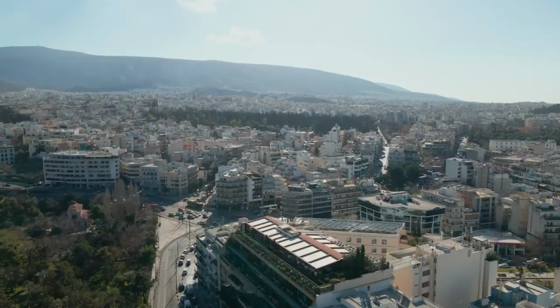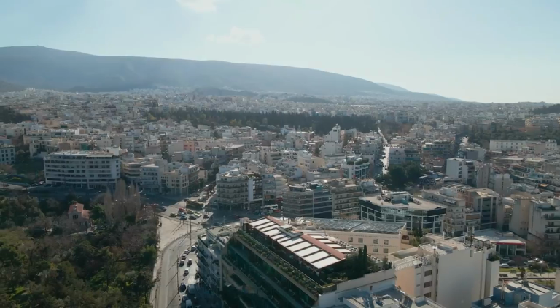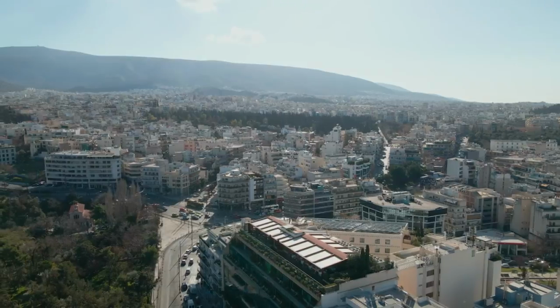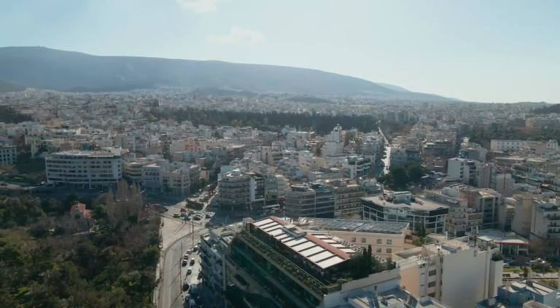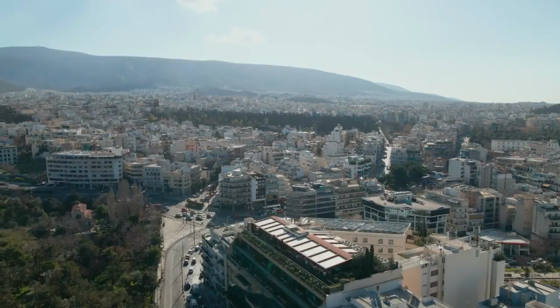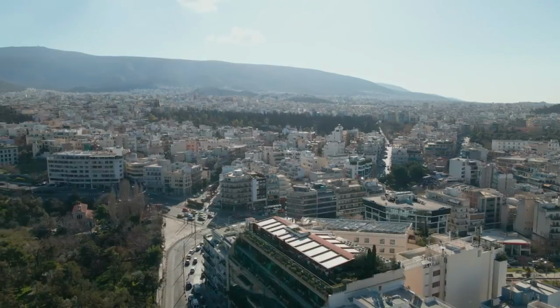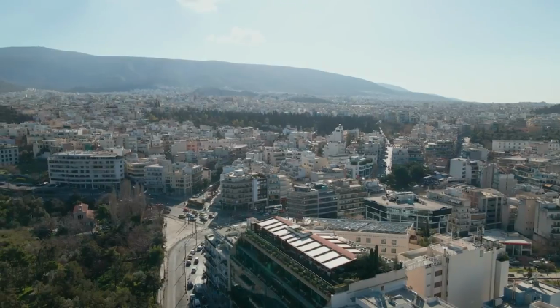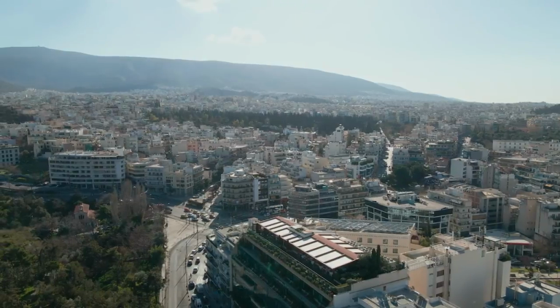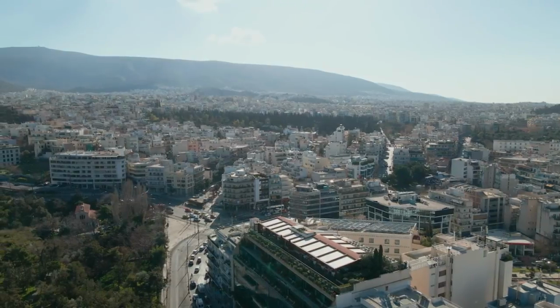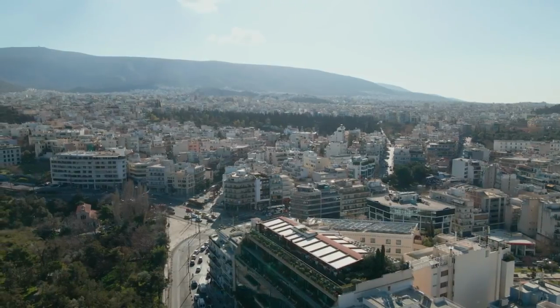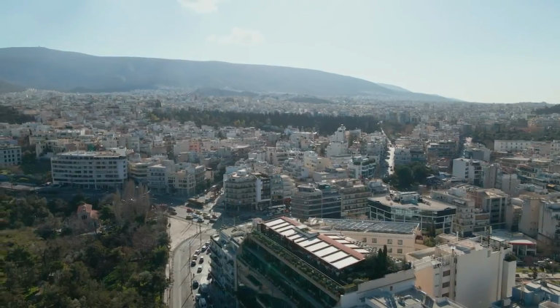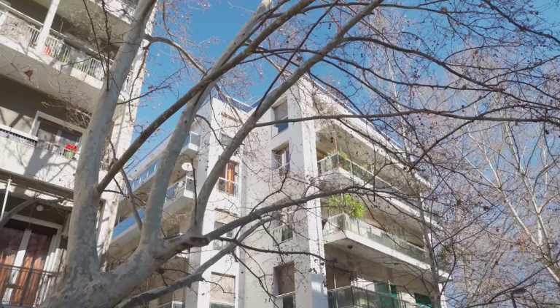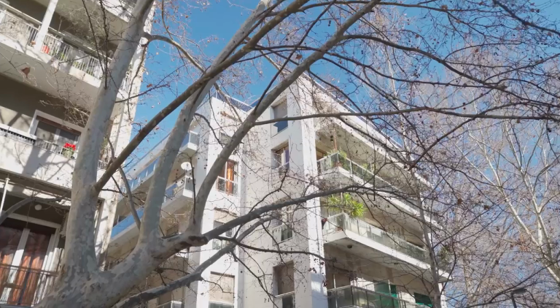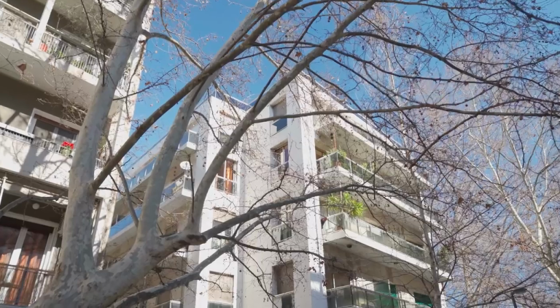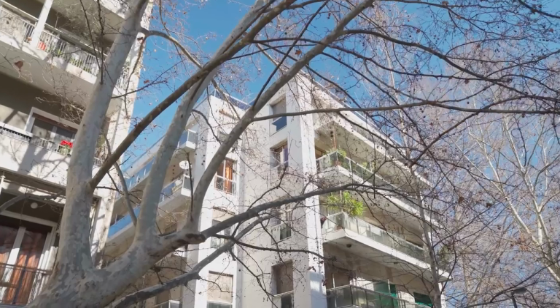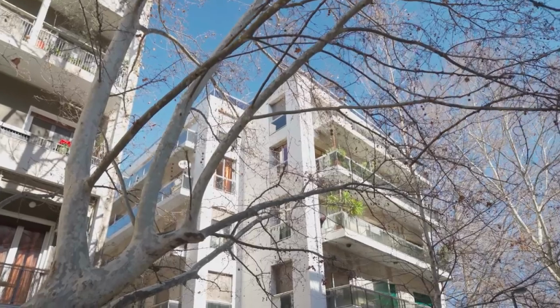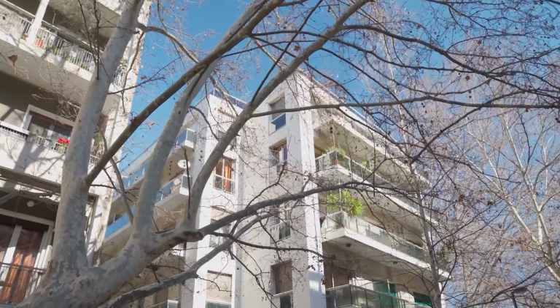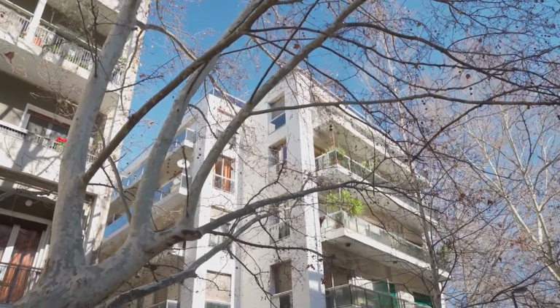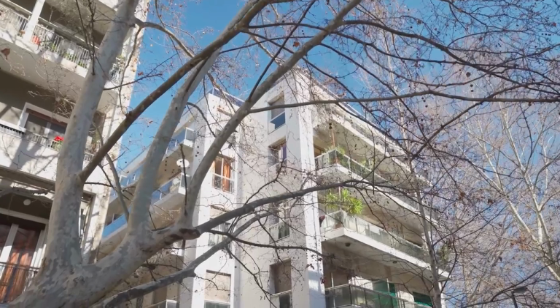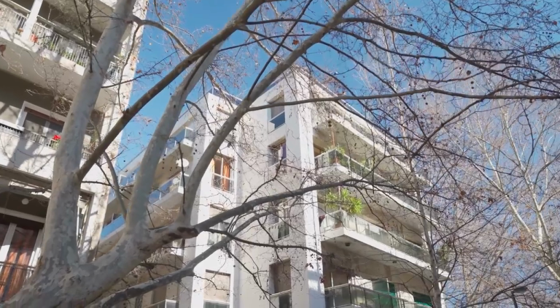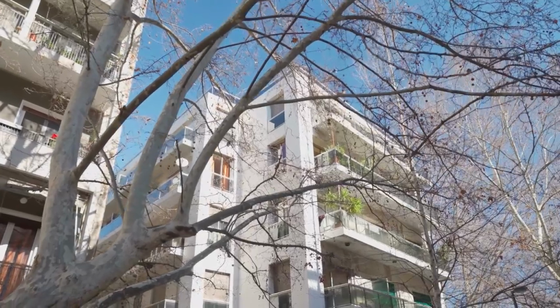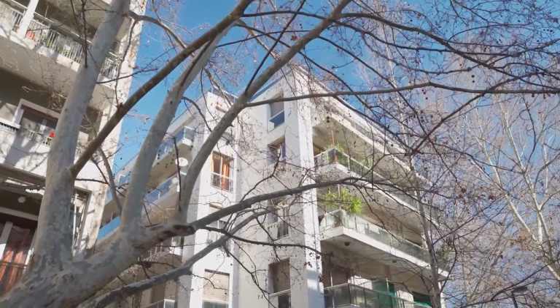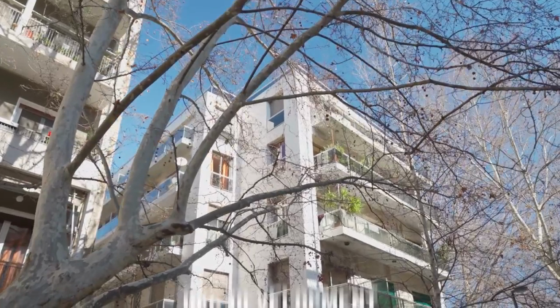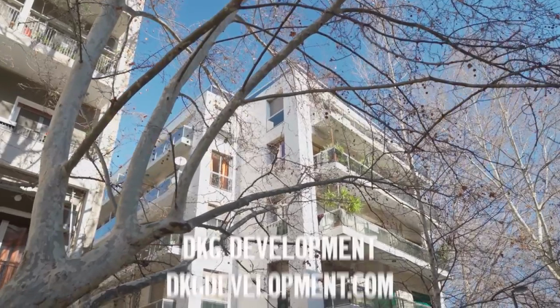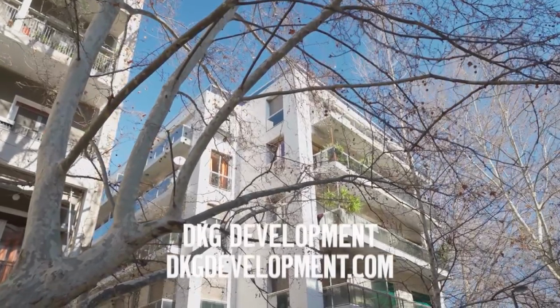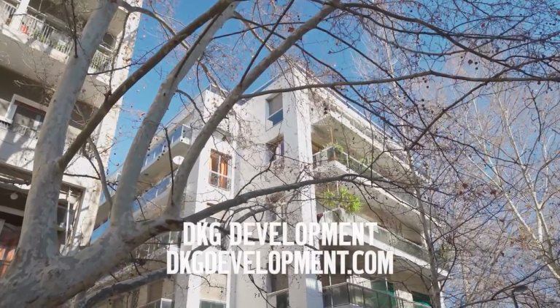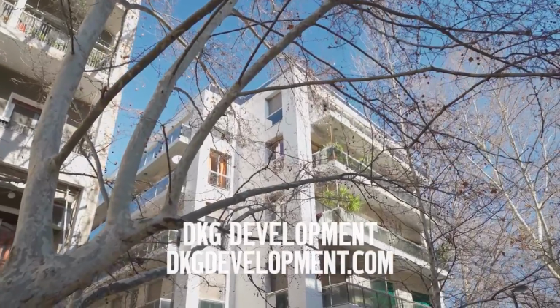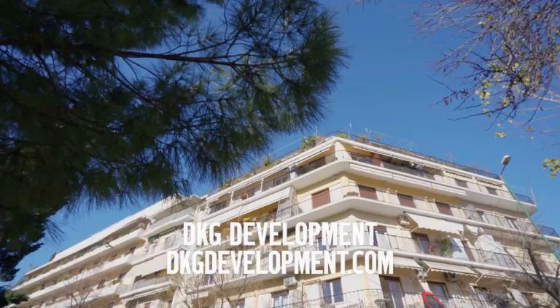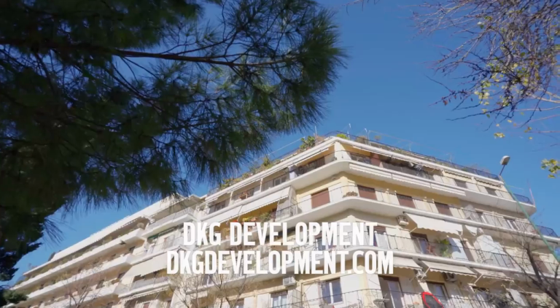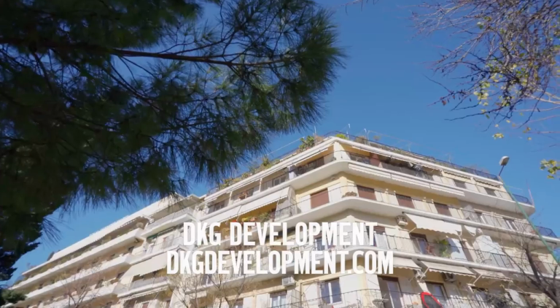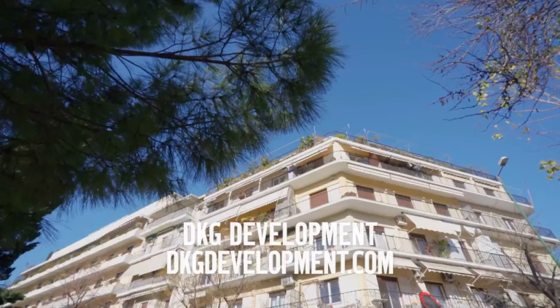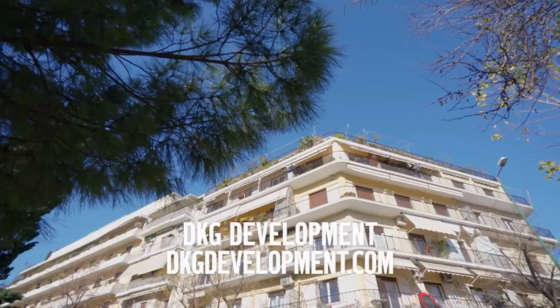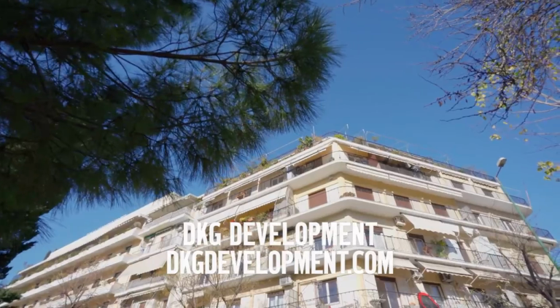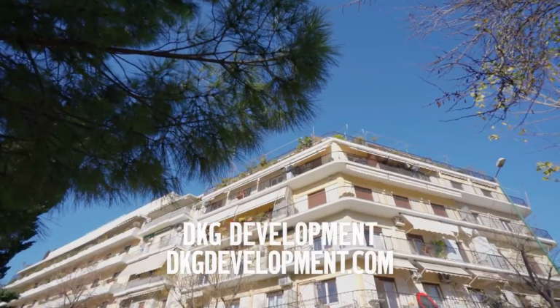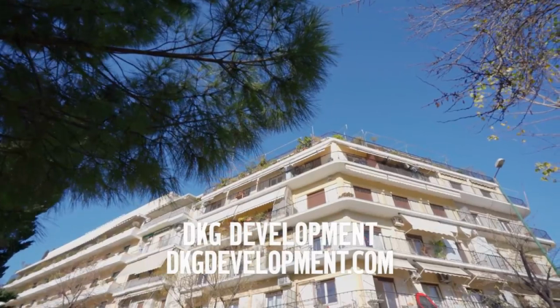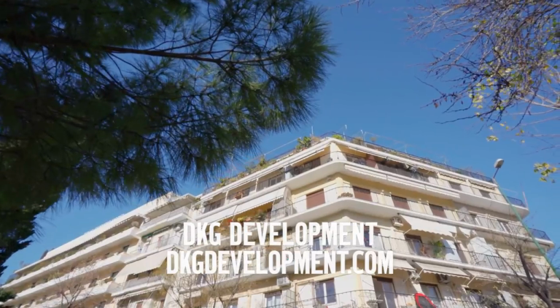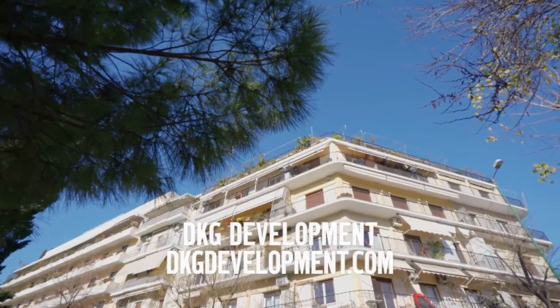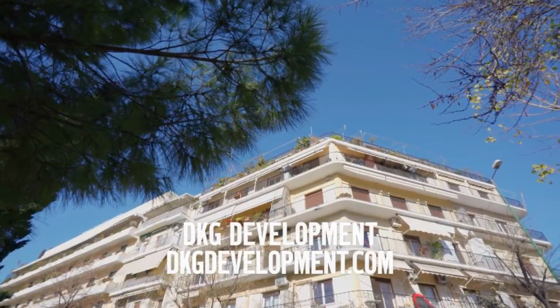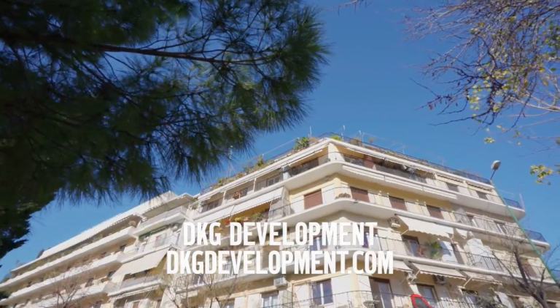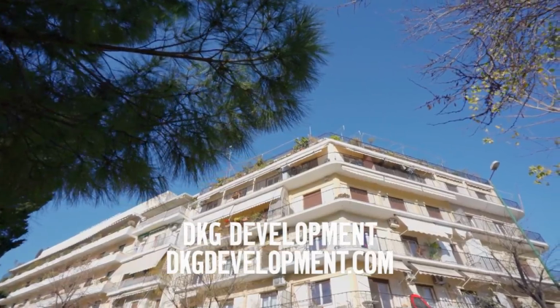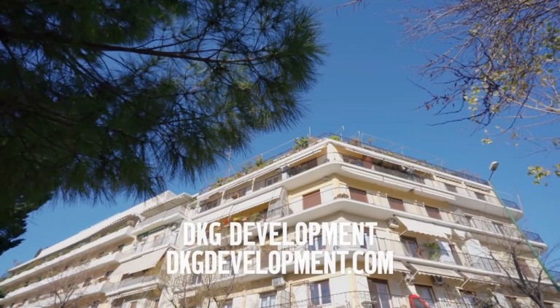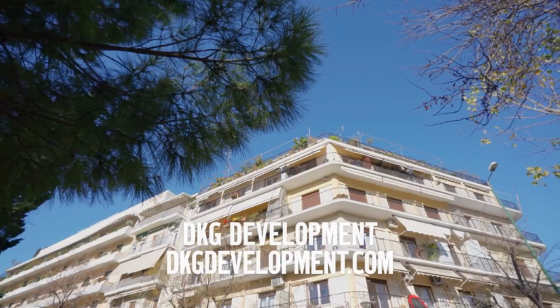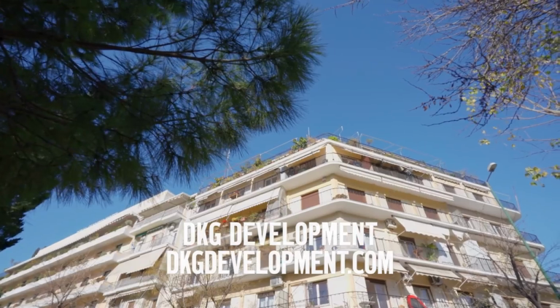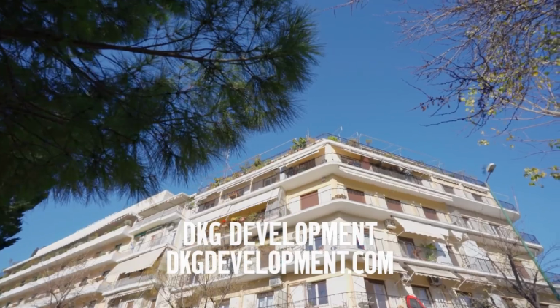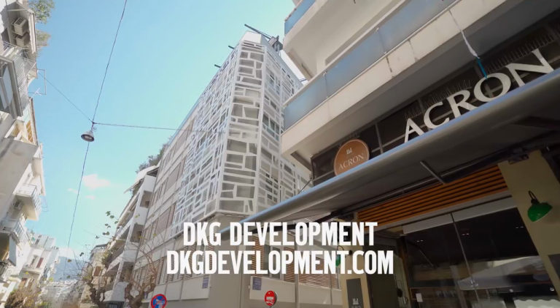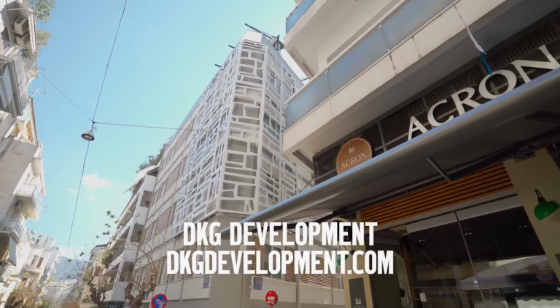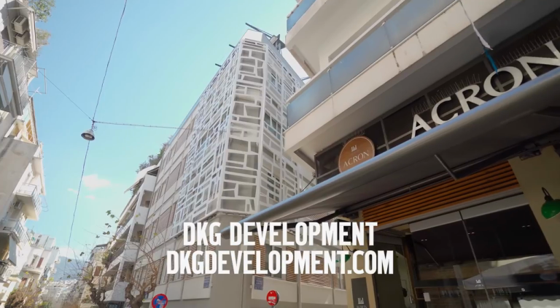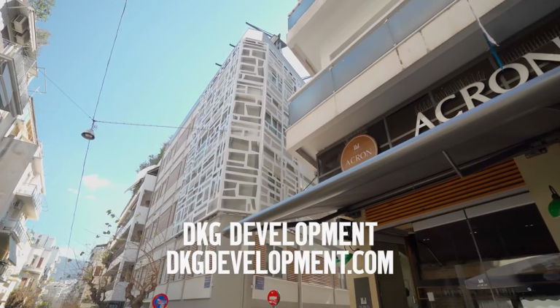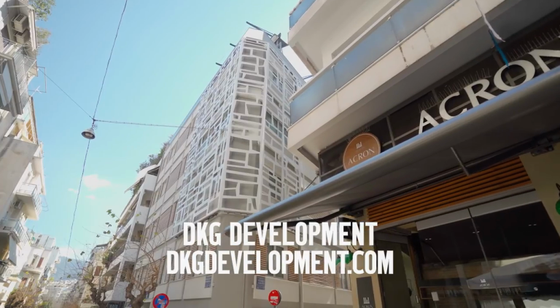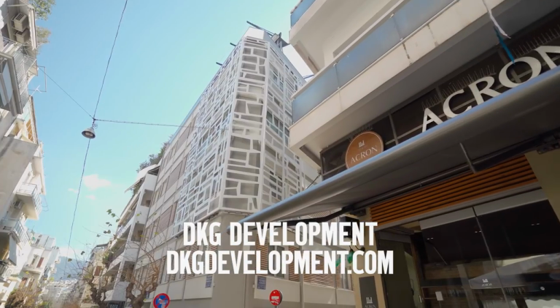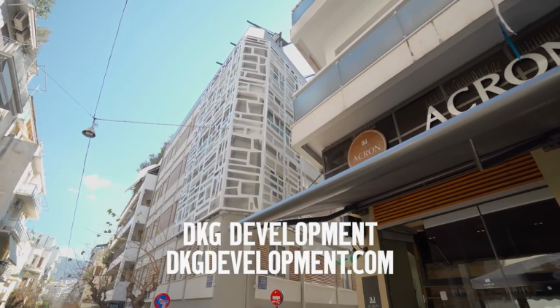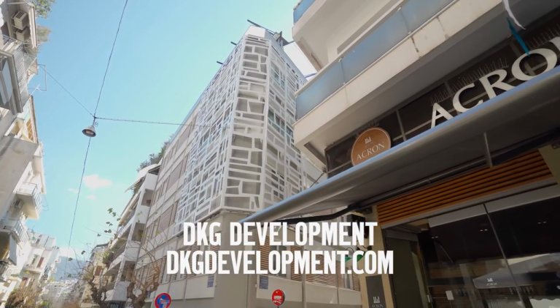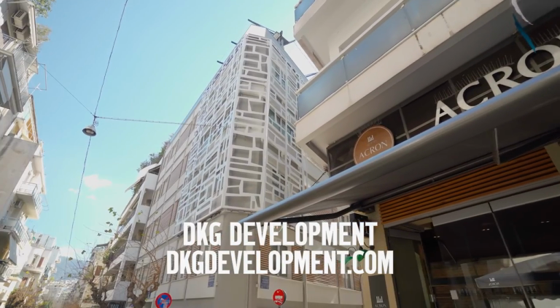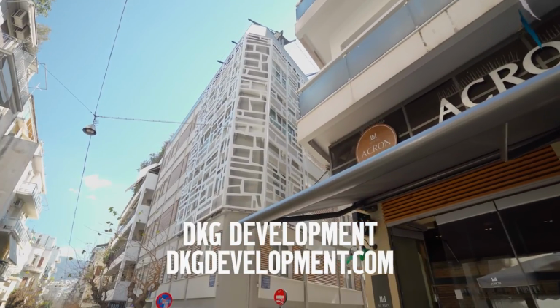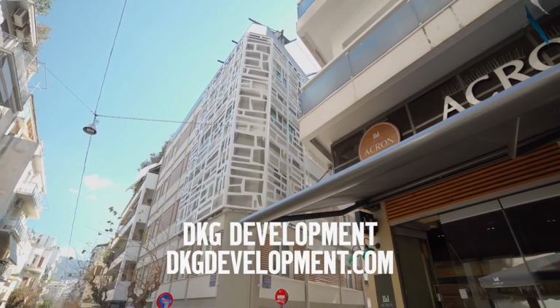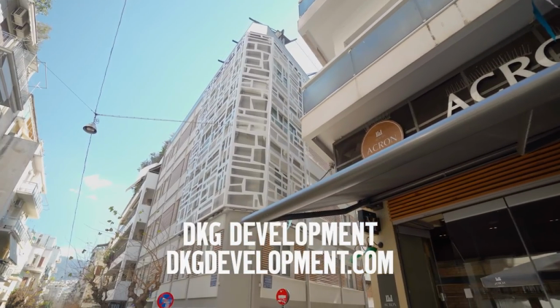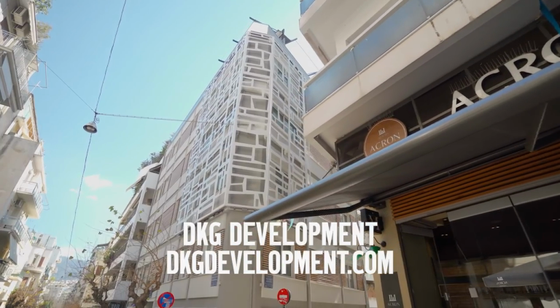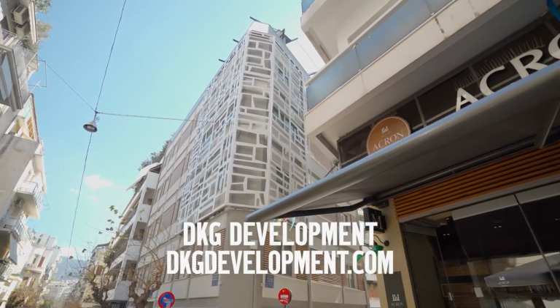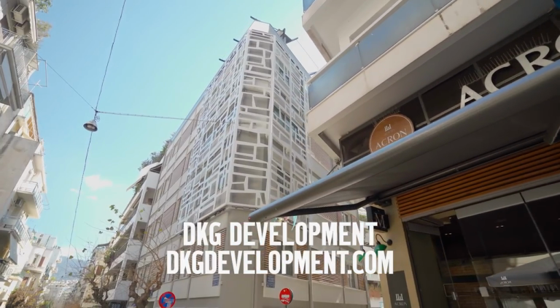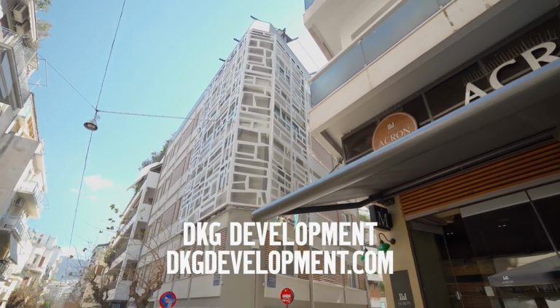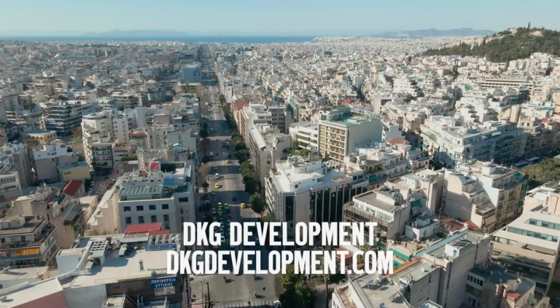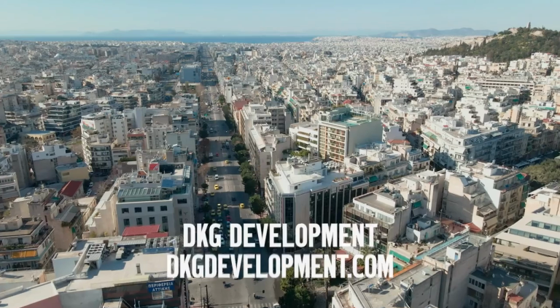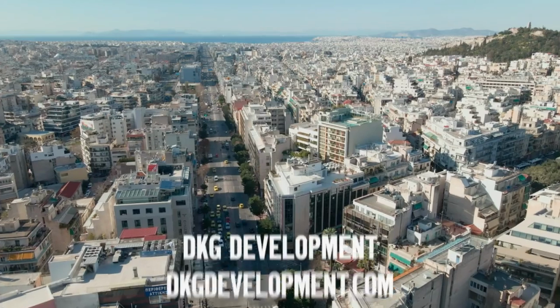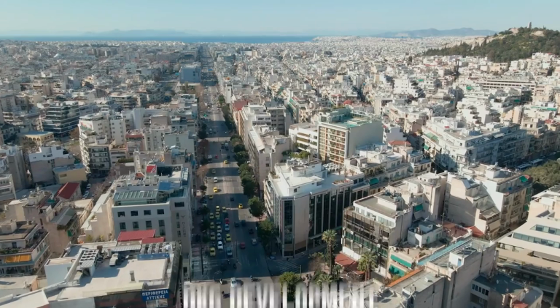I am Sander and together with my colleagues from DKG Development we recommend you the best investment opportunities in real estate in Greece.